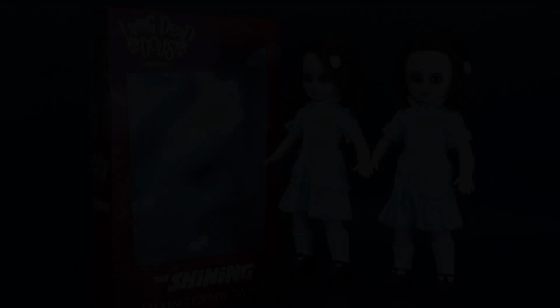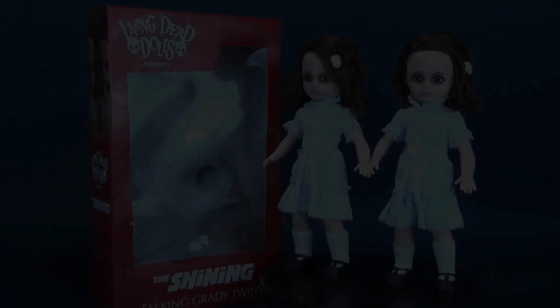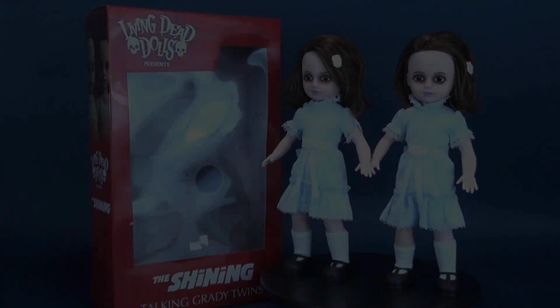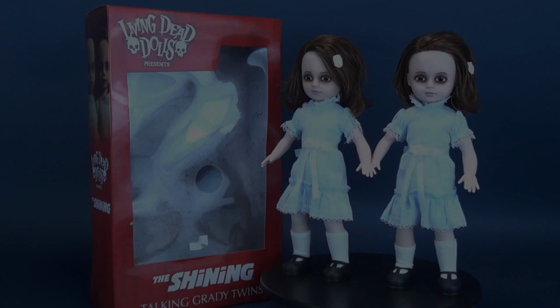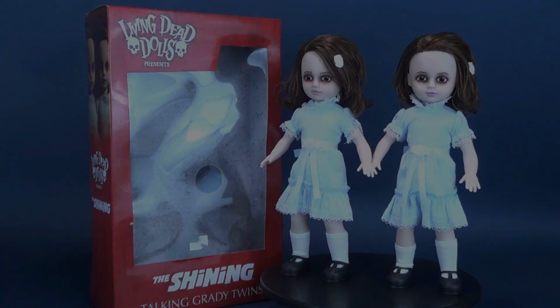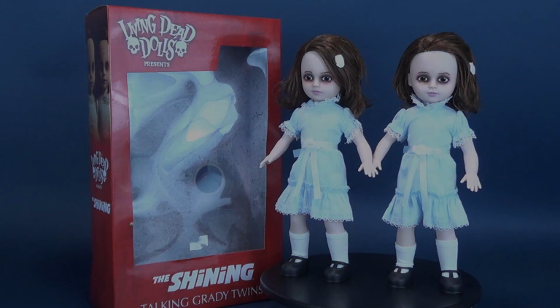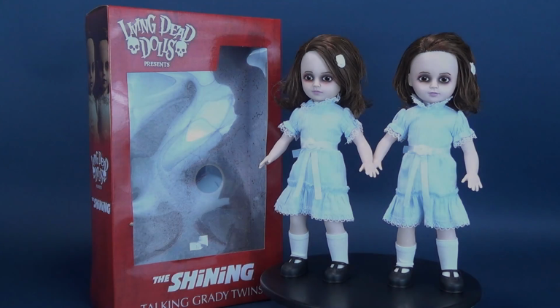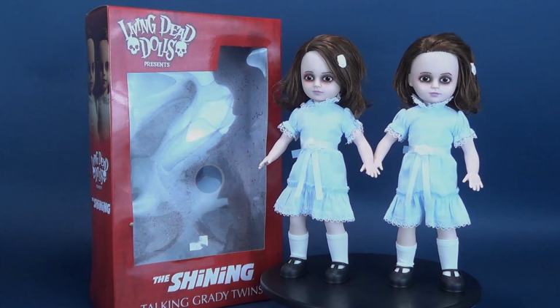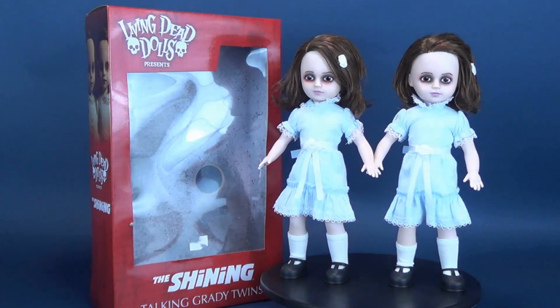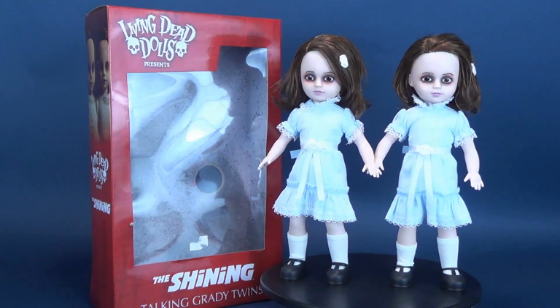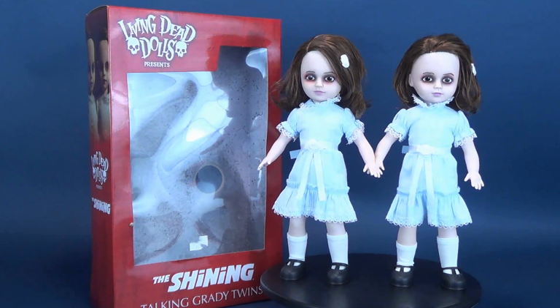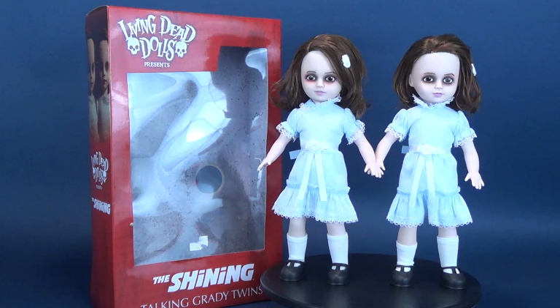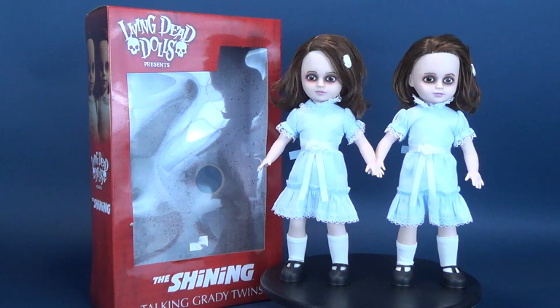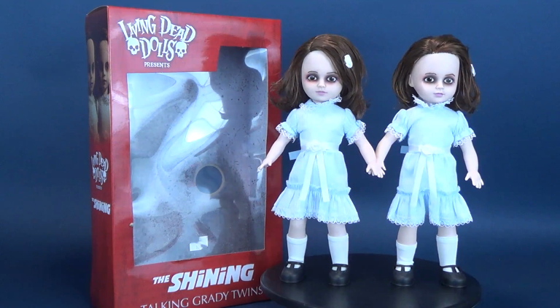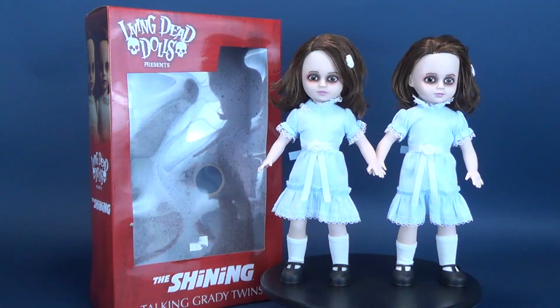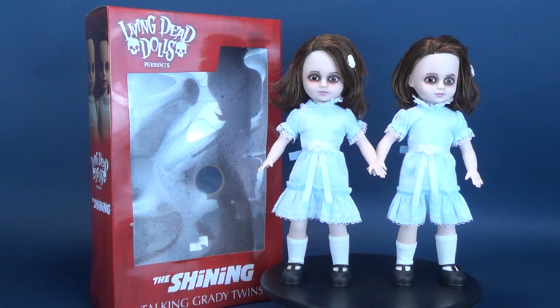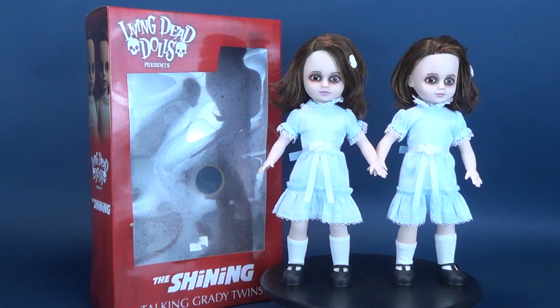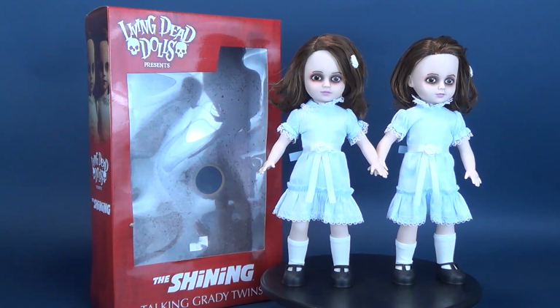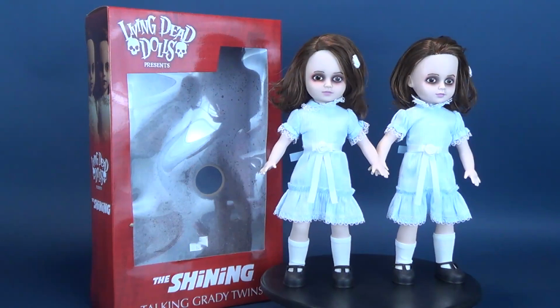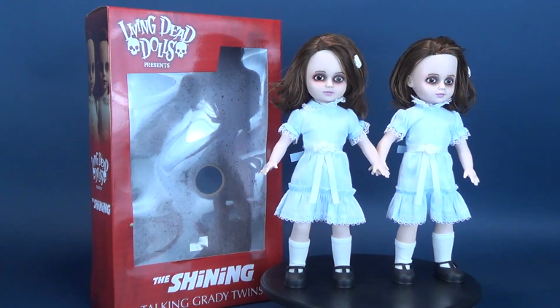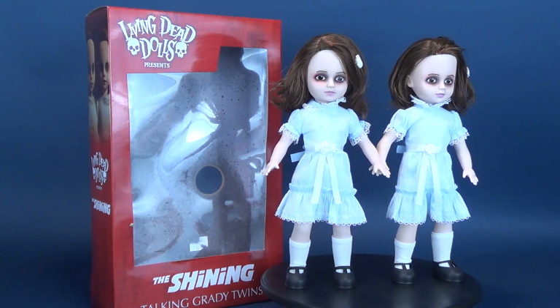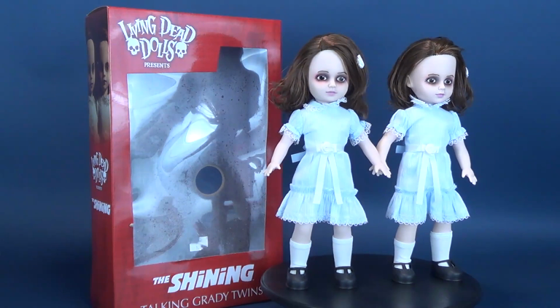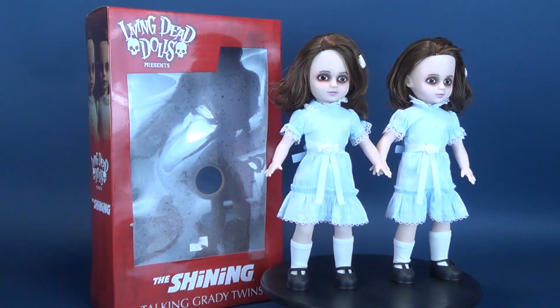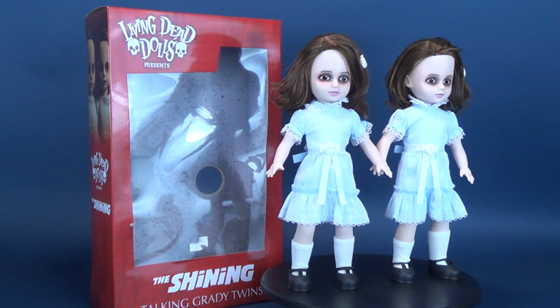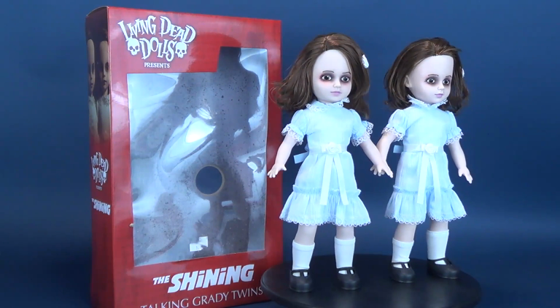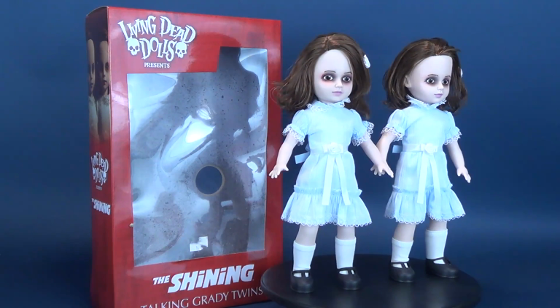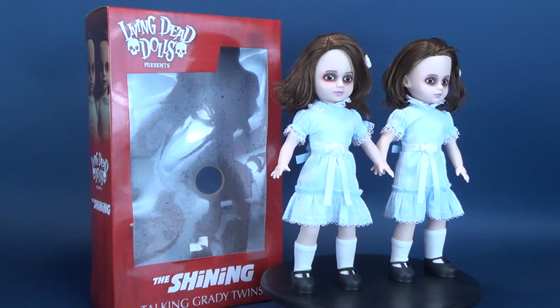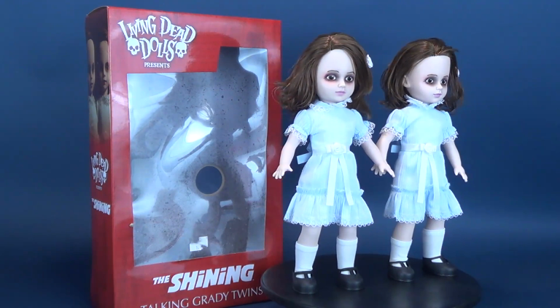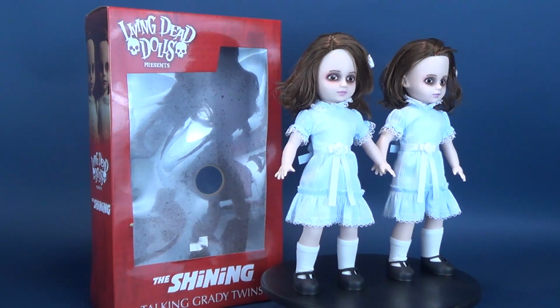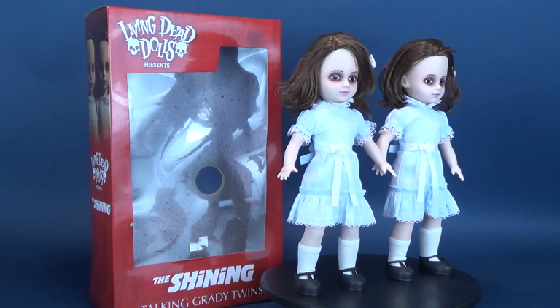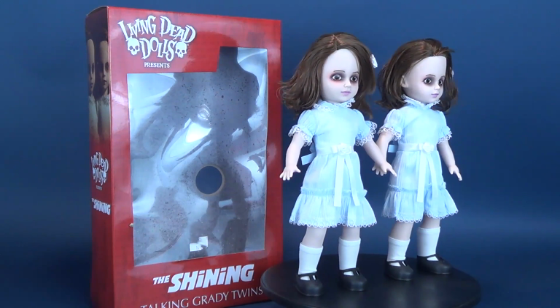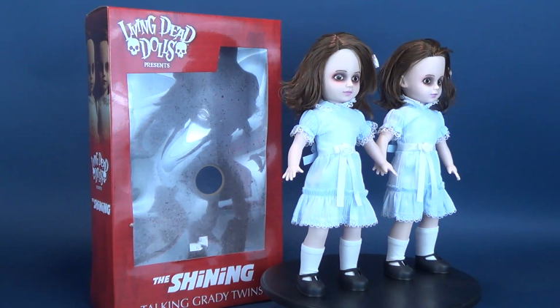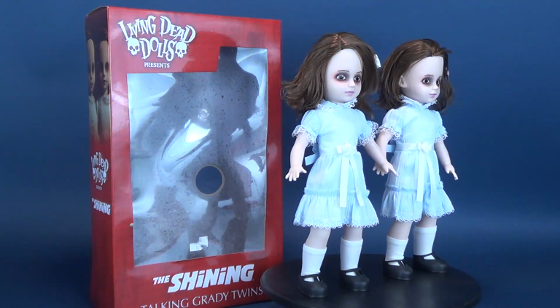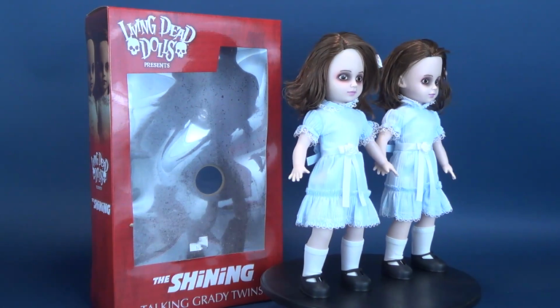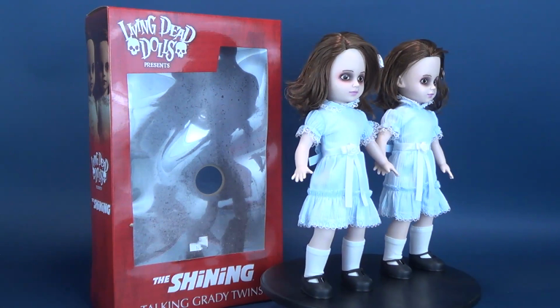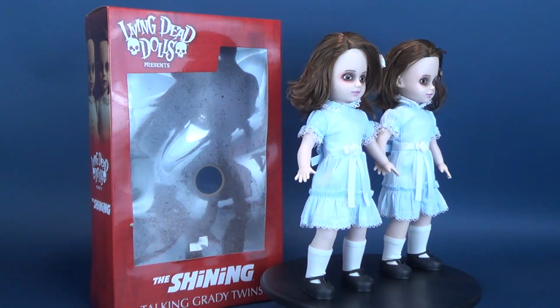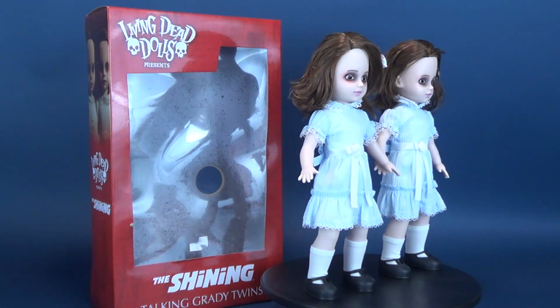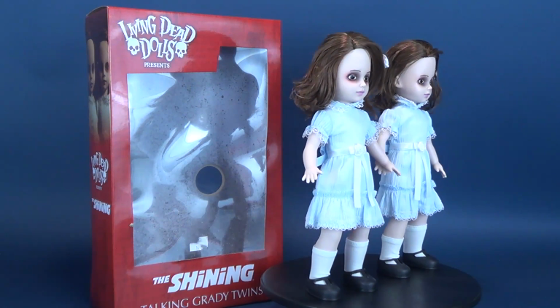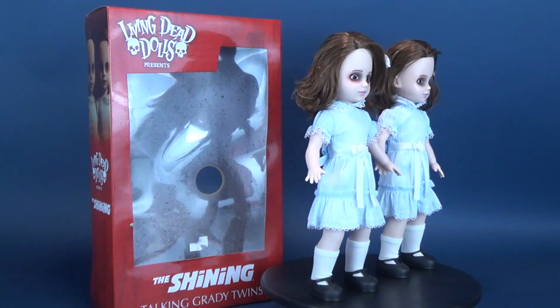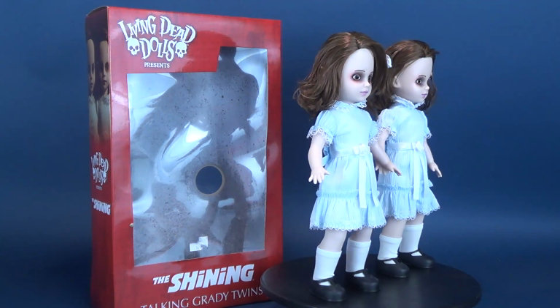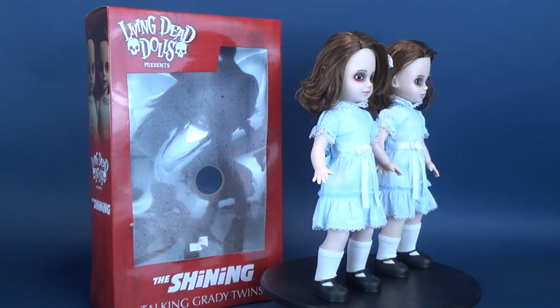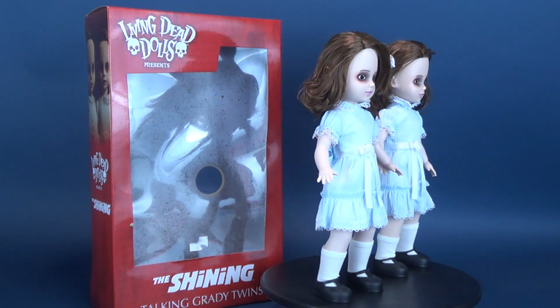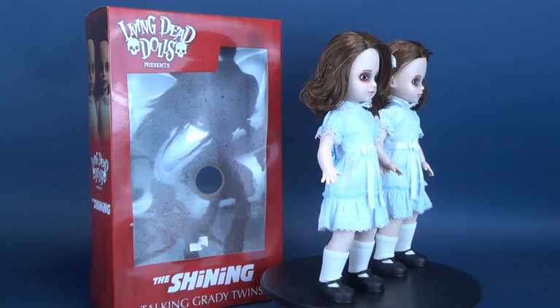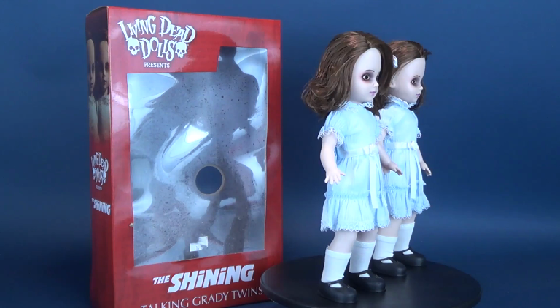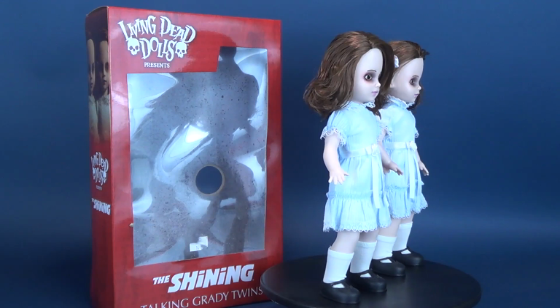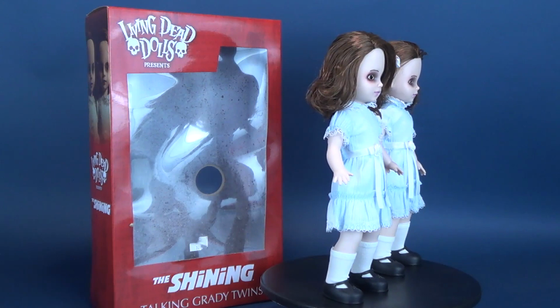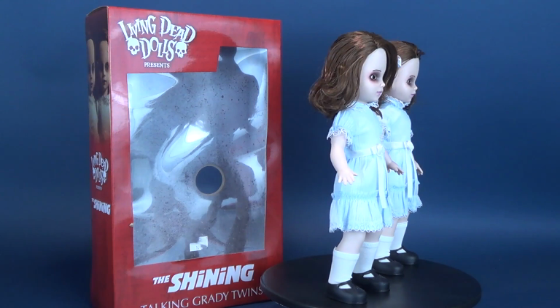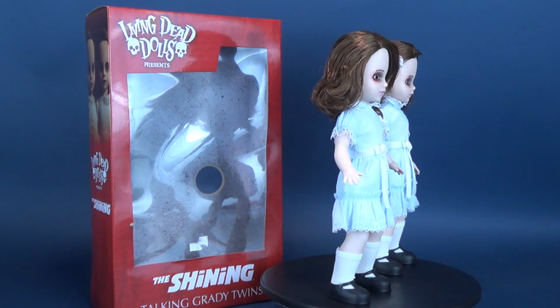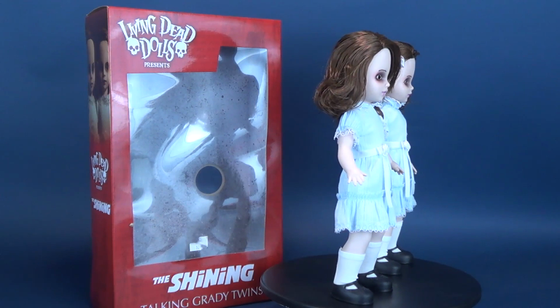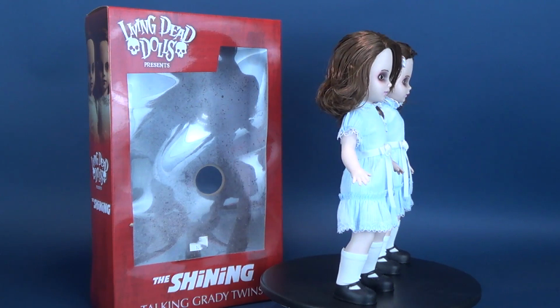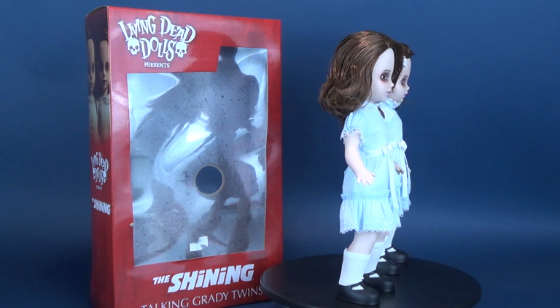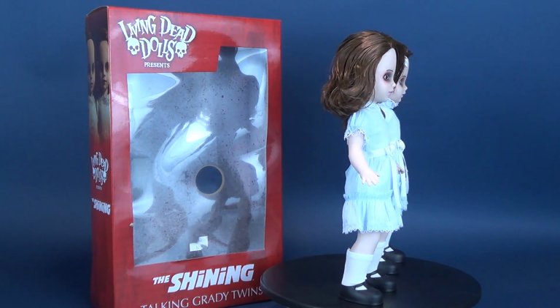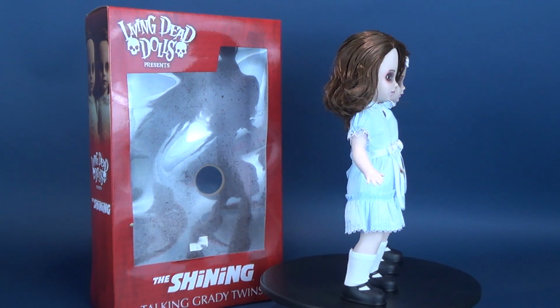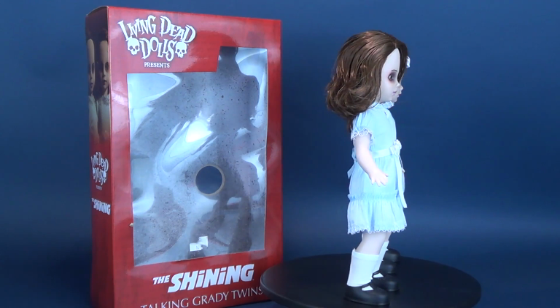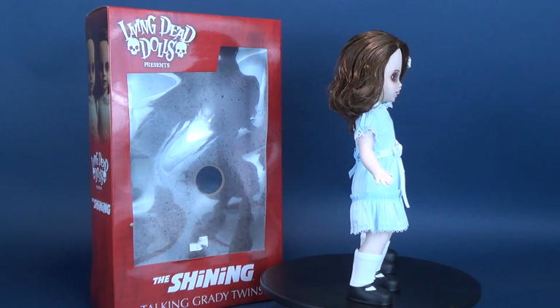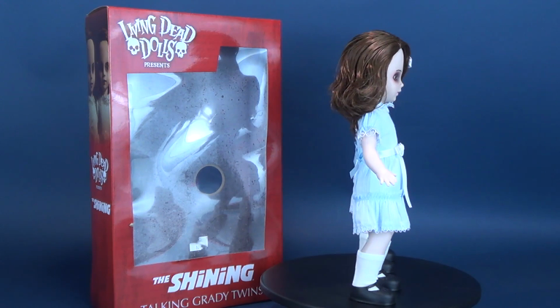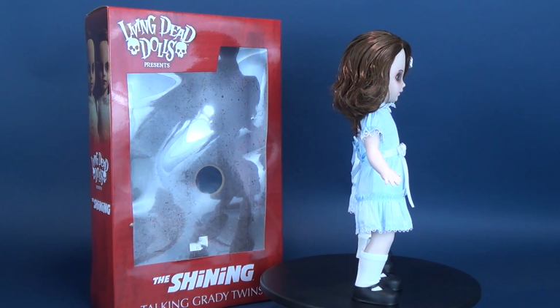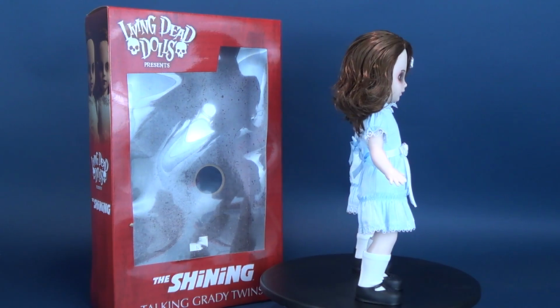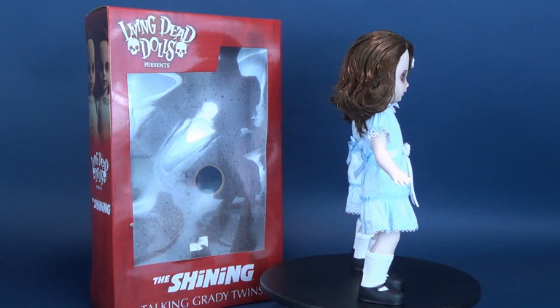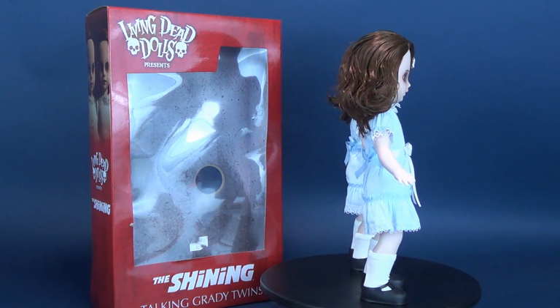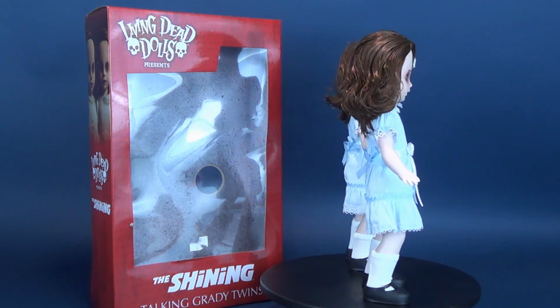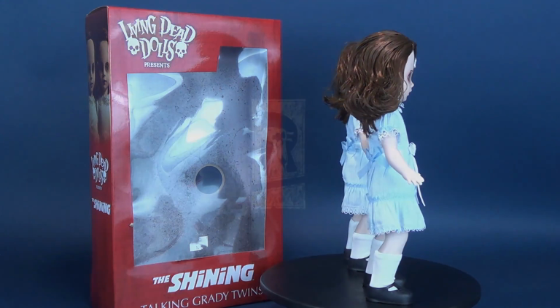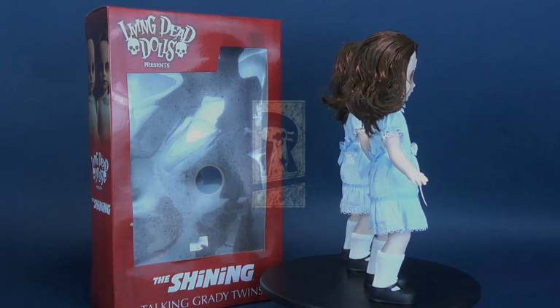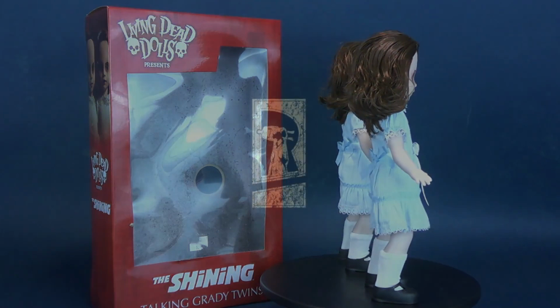Mezco treats us to some twisted sisters. Here's your look at the Living Dead Dolls' The Shining Talking Grady Twins.